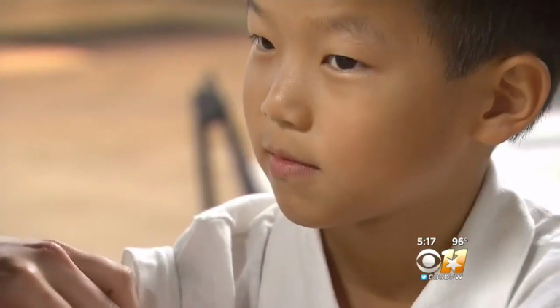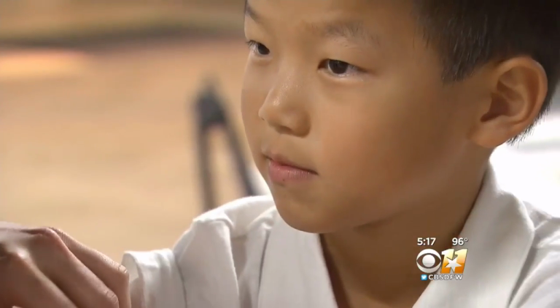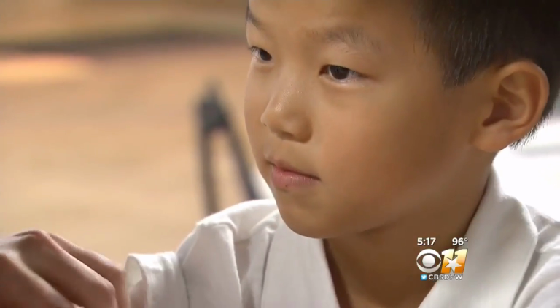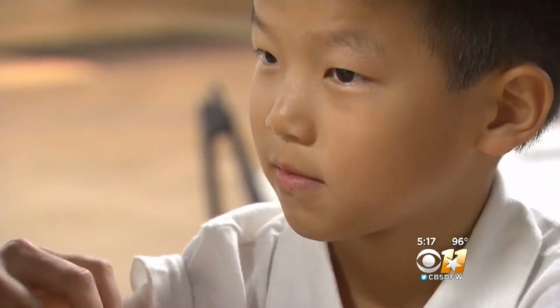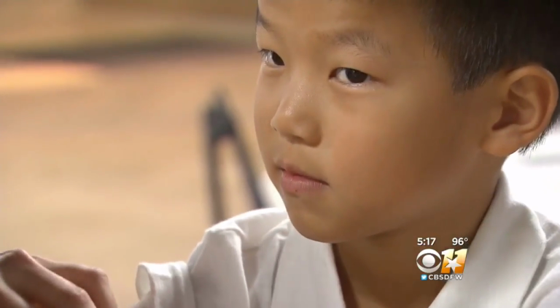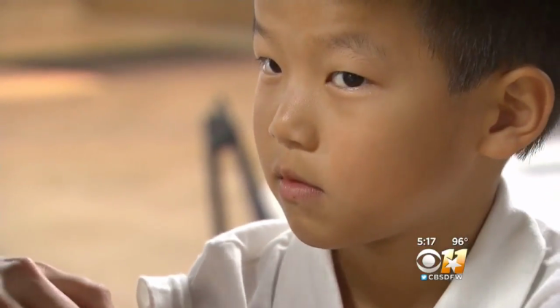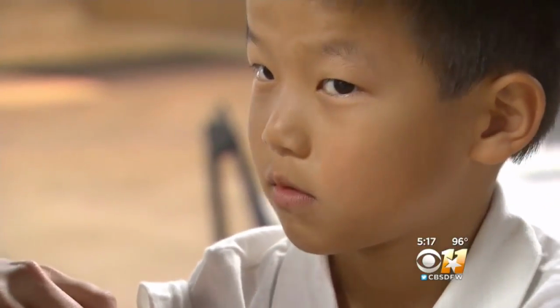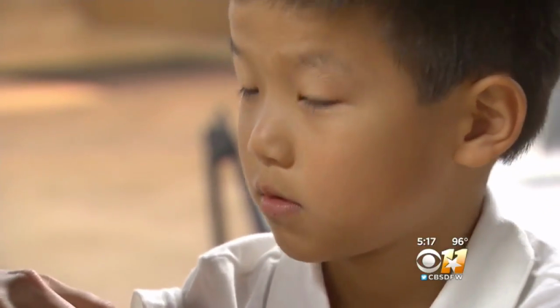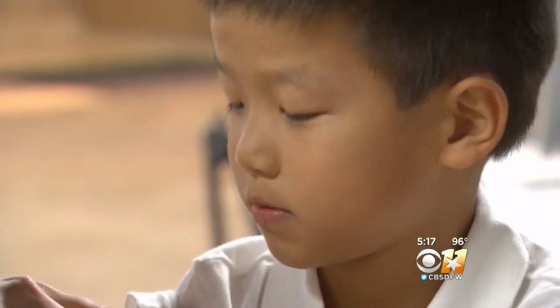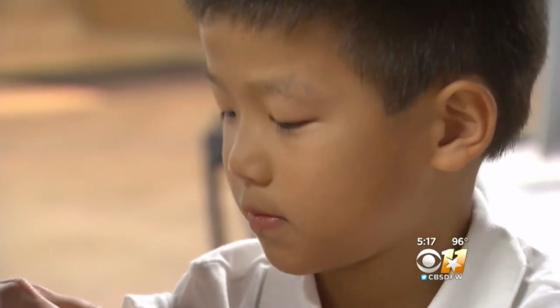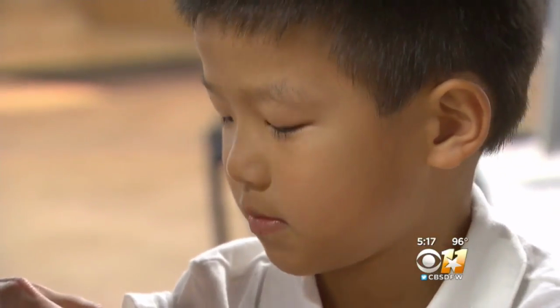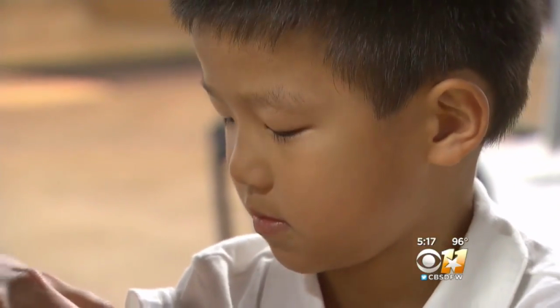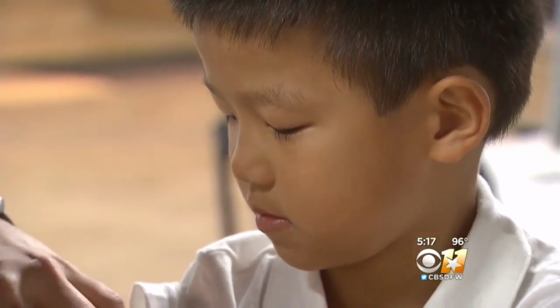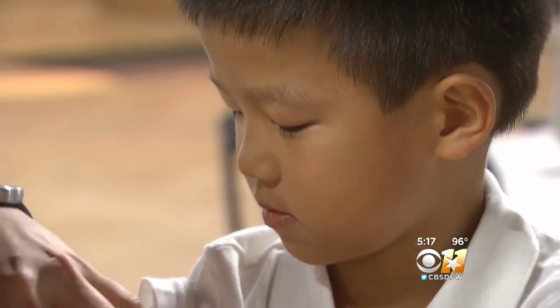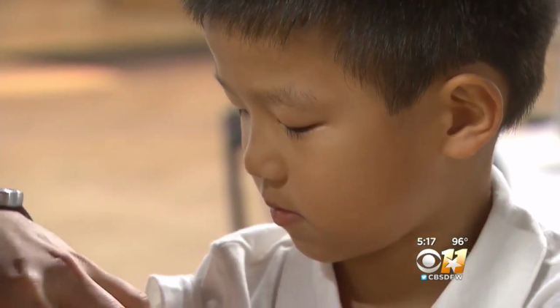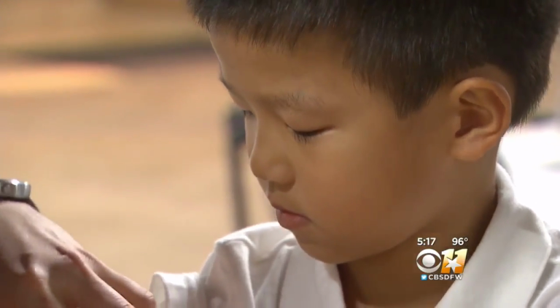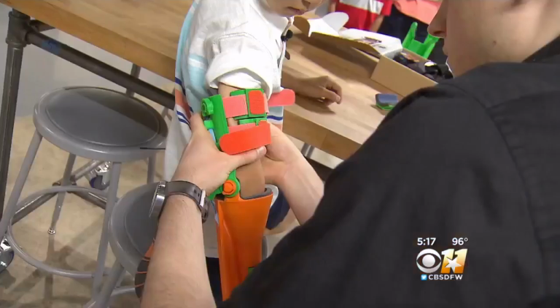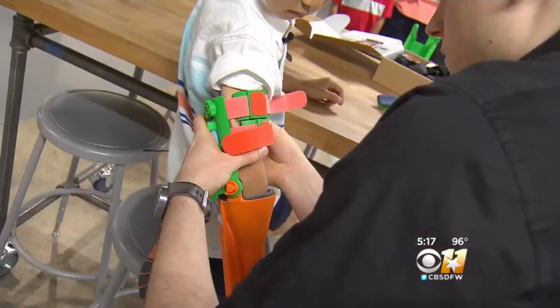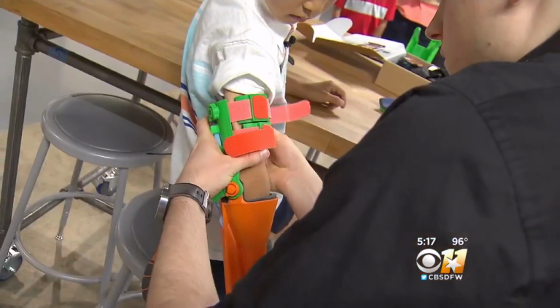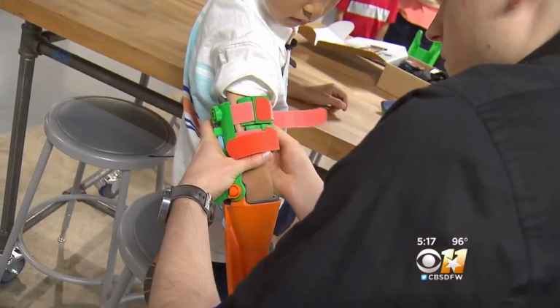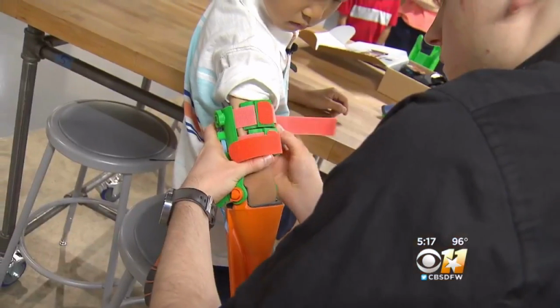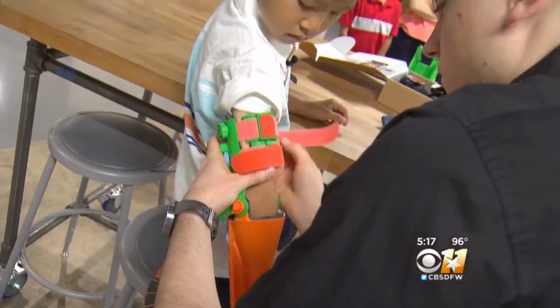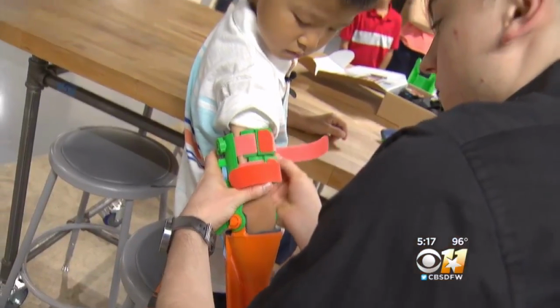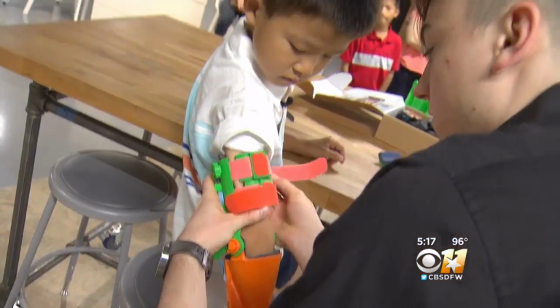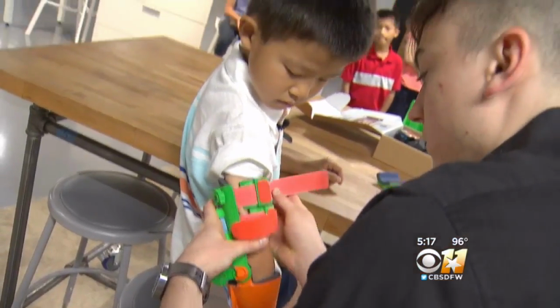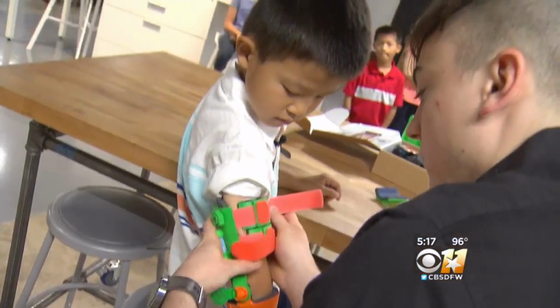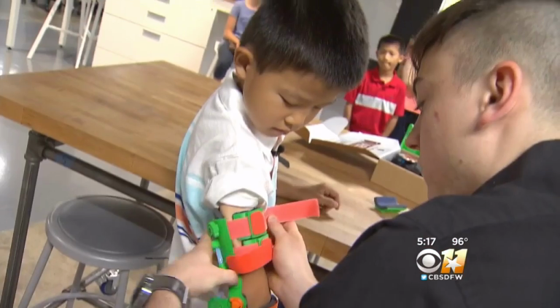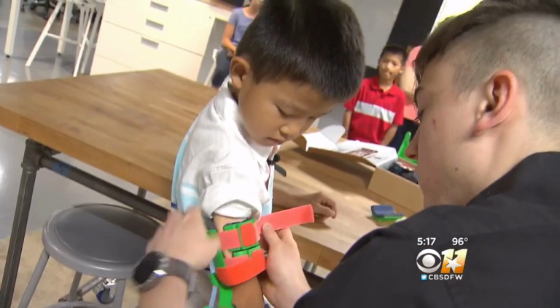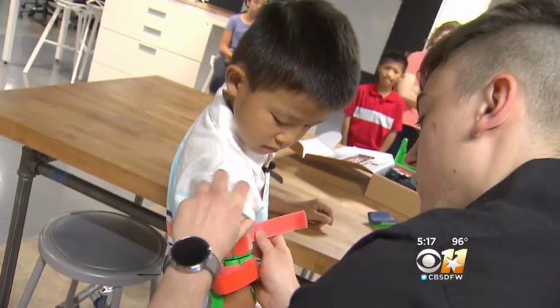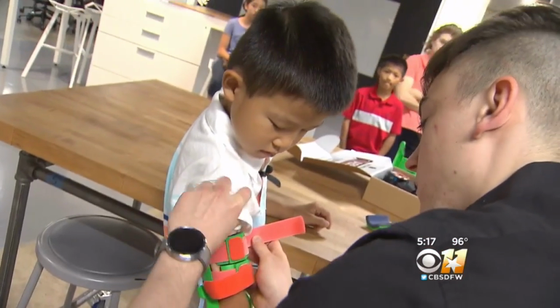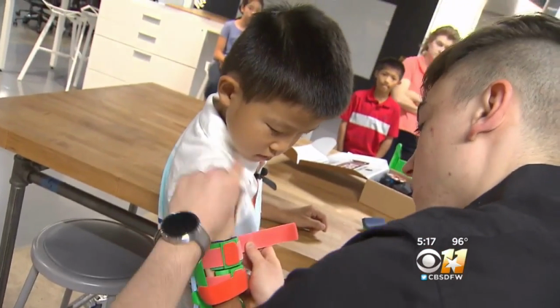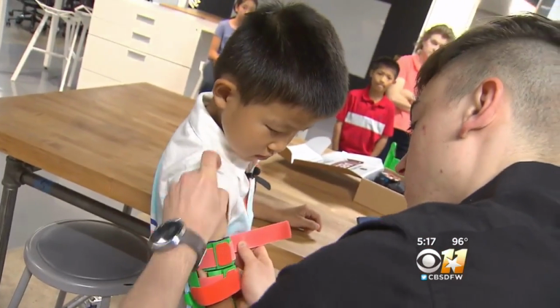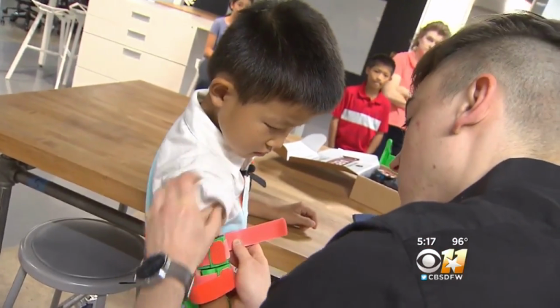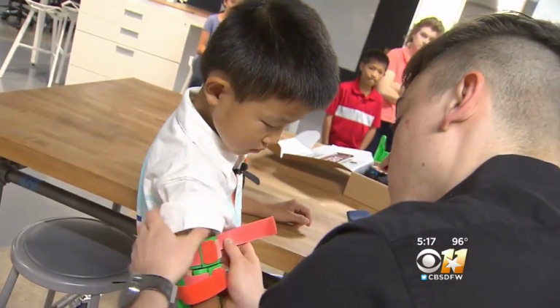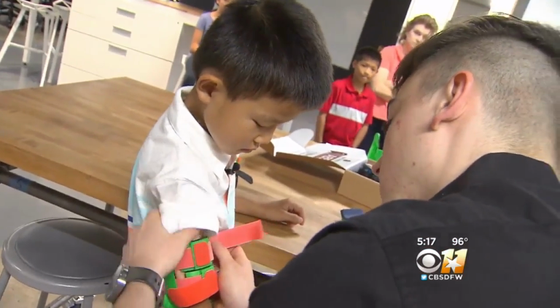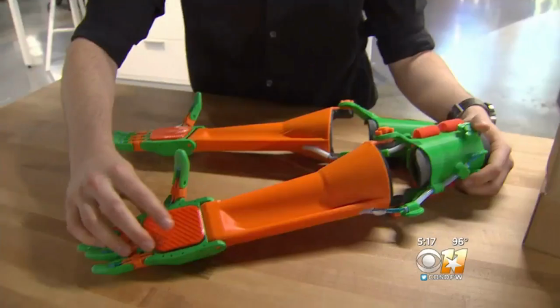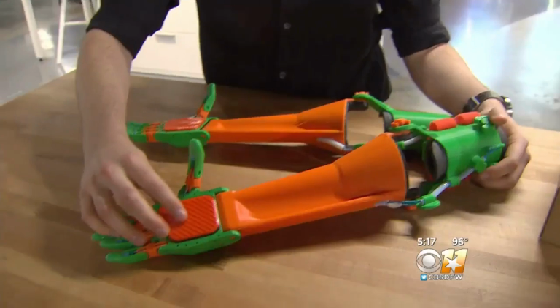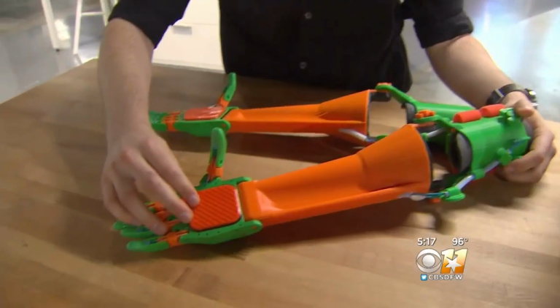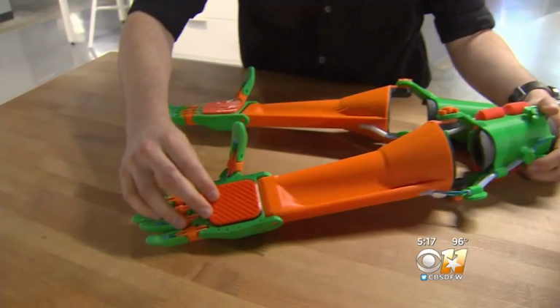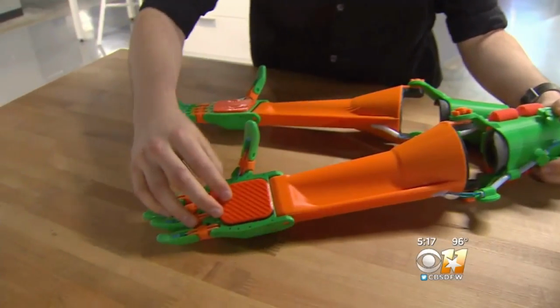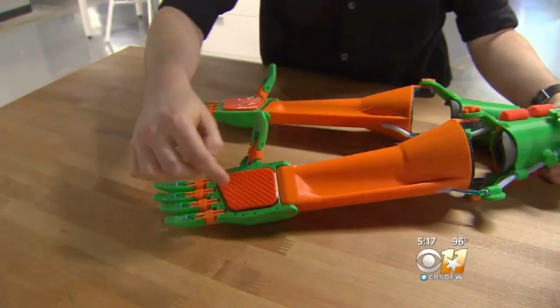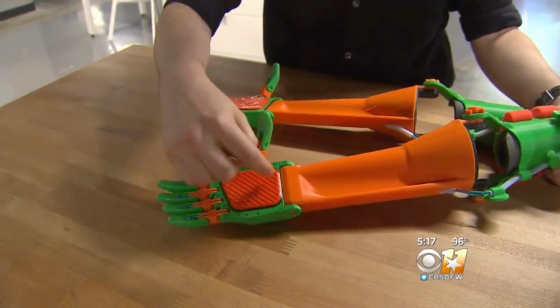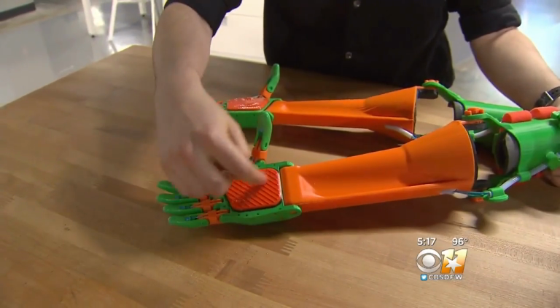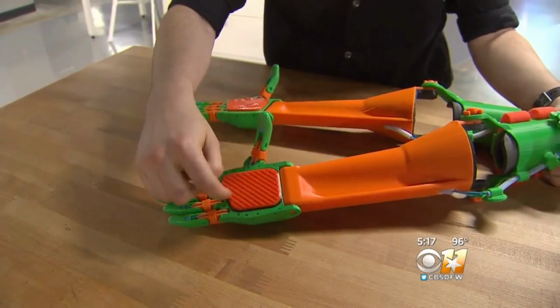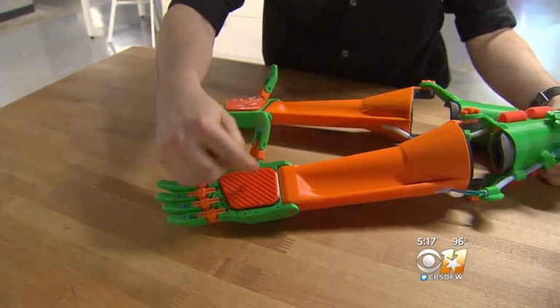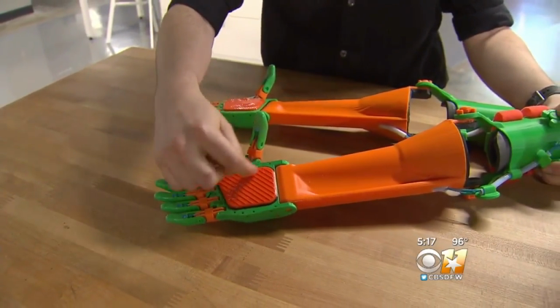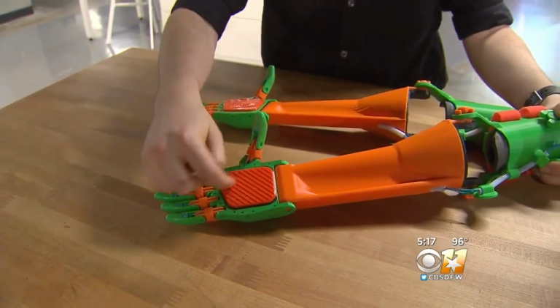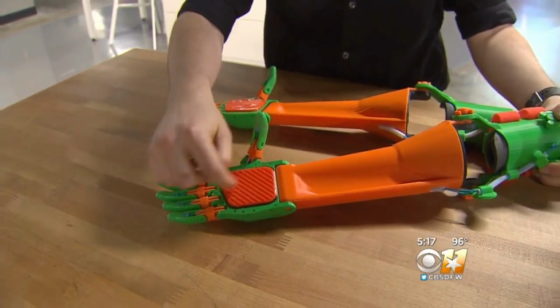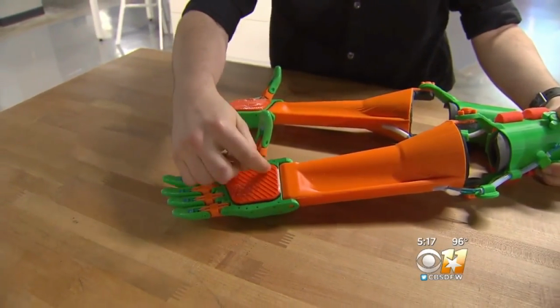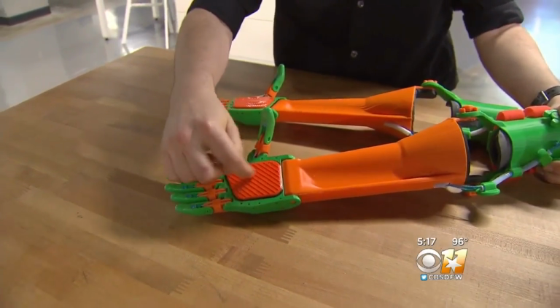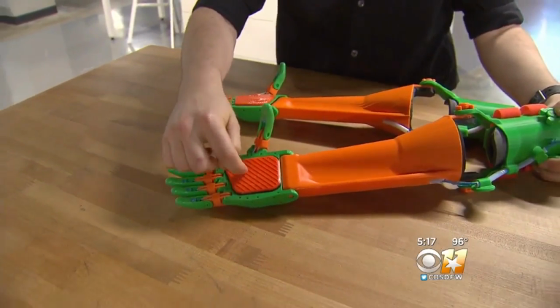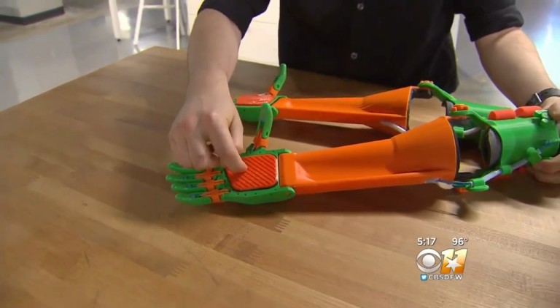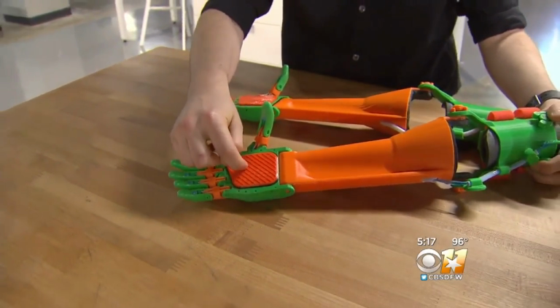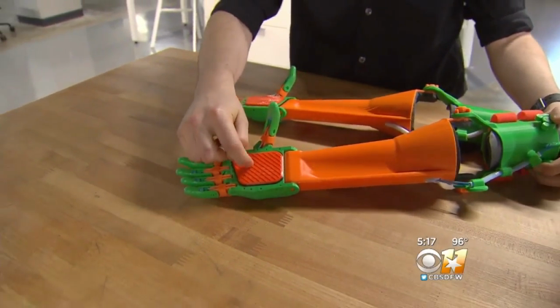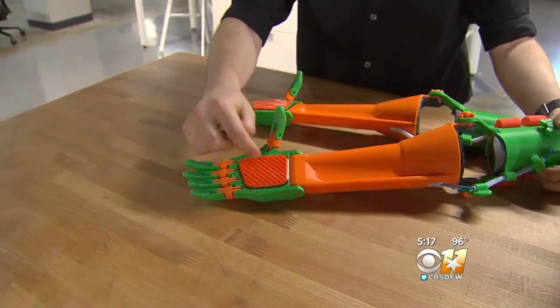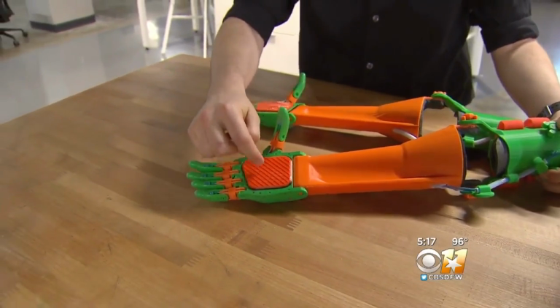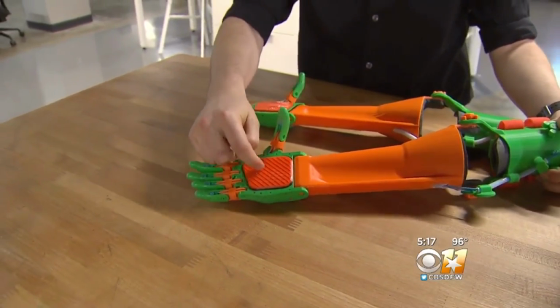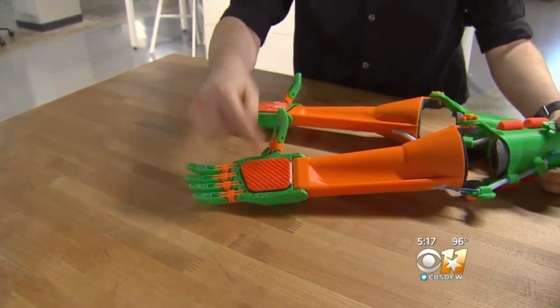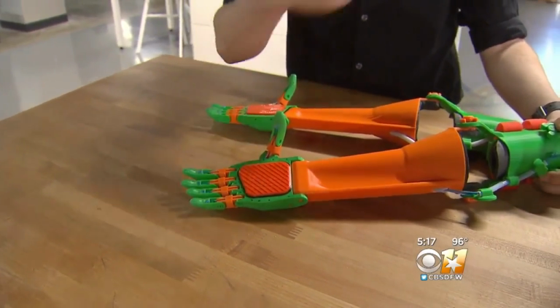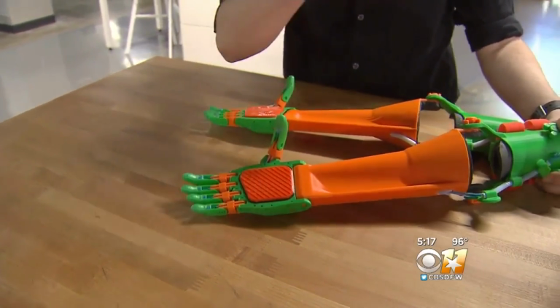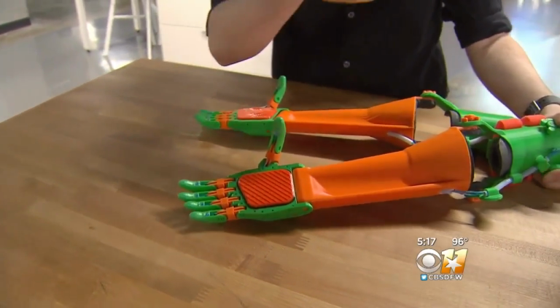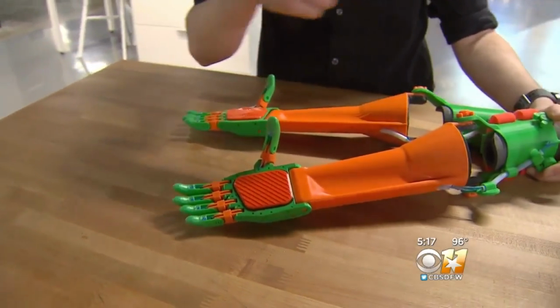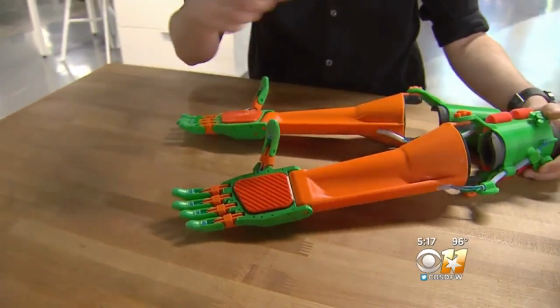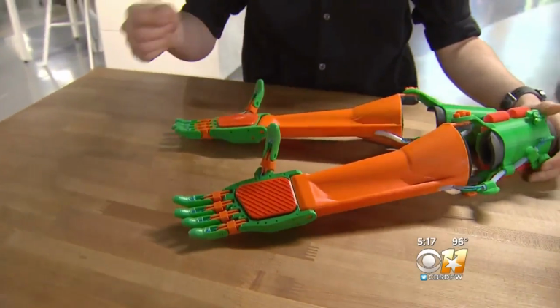Today, Garrett was fitted with a newer custom-built arm. "Better palm grip here. This is actually a flexible material that was also 3D printed."